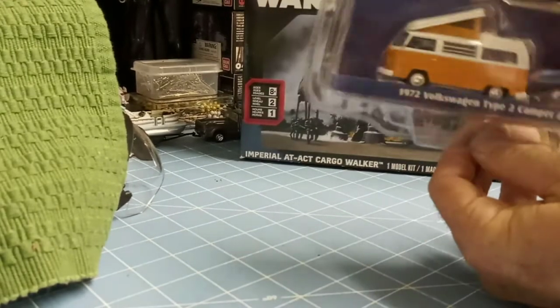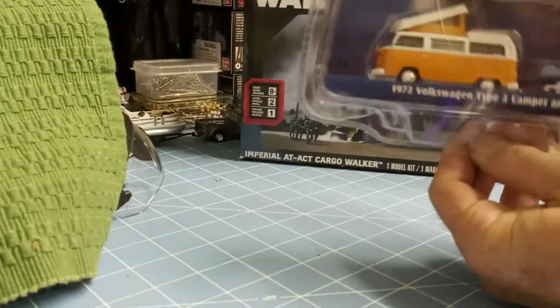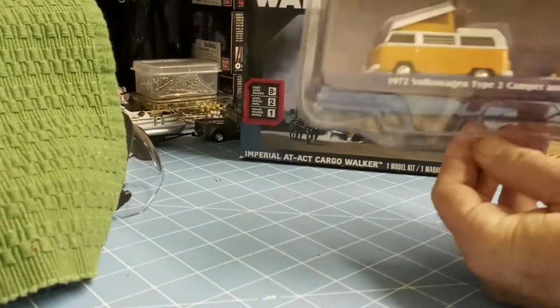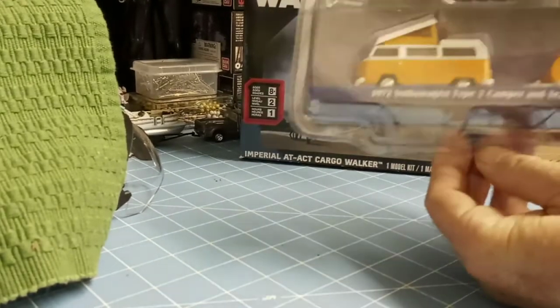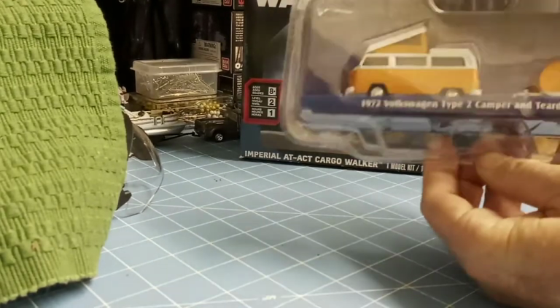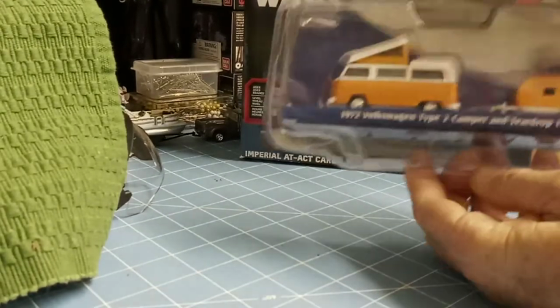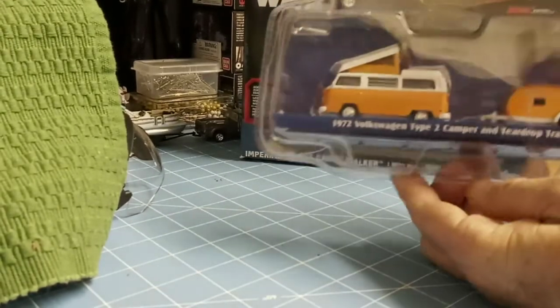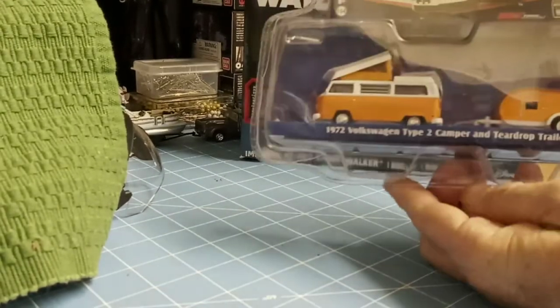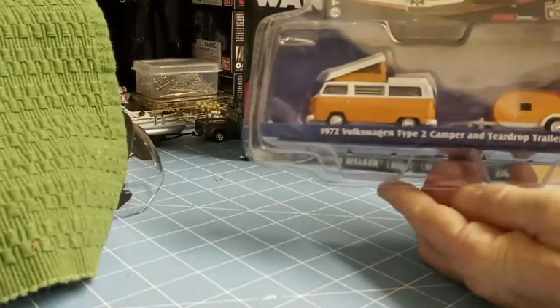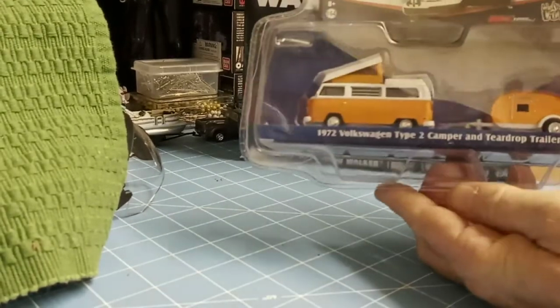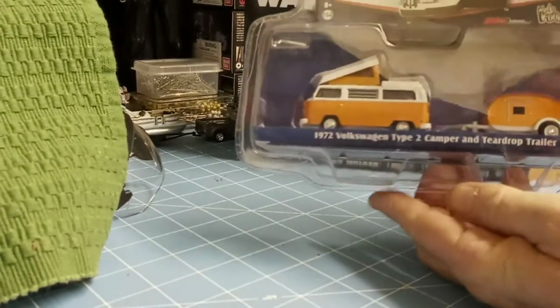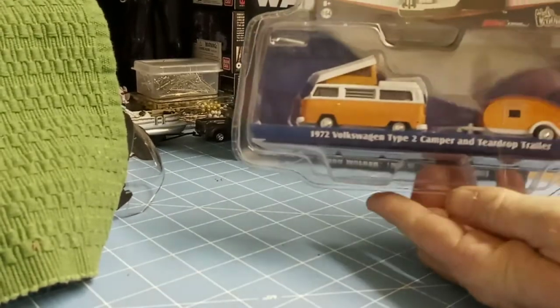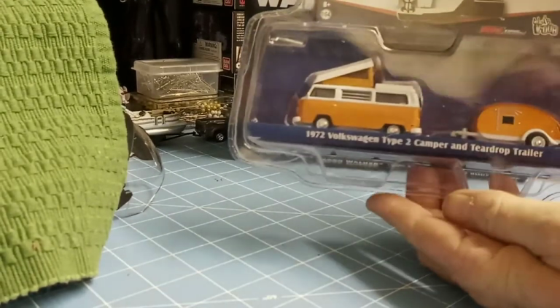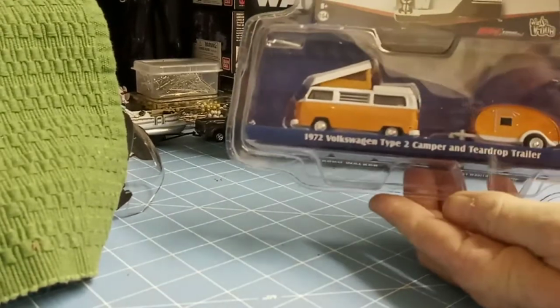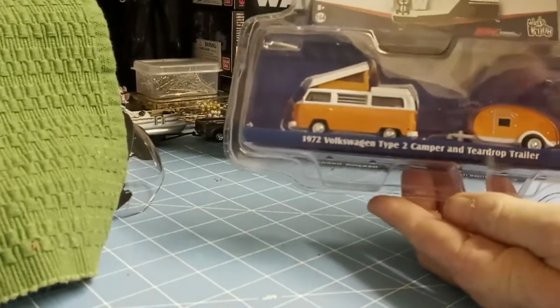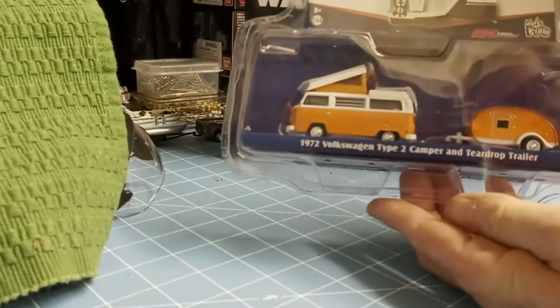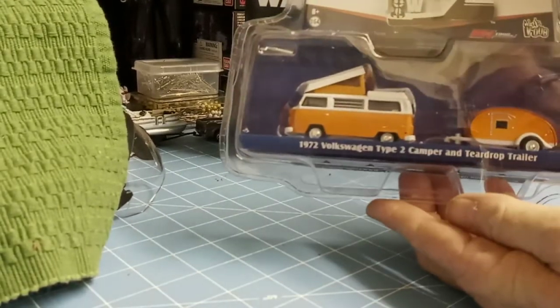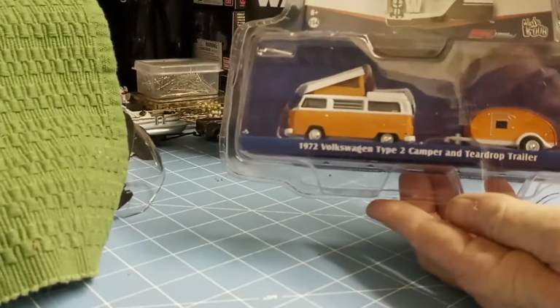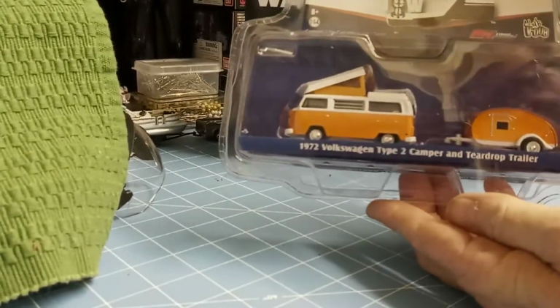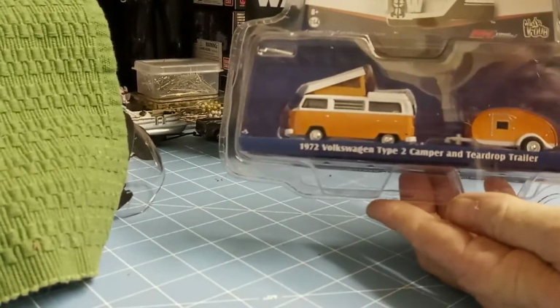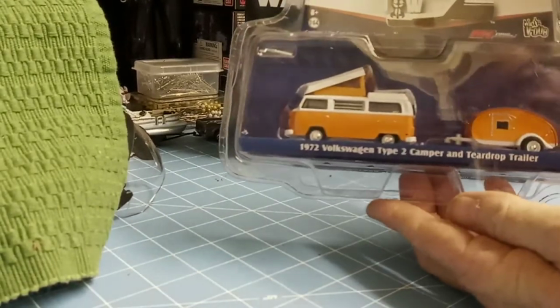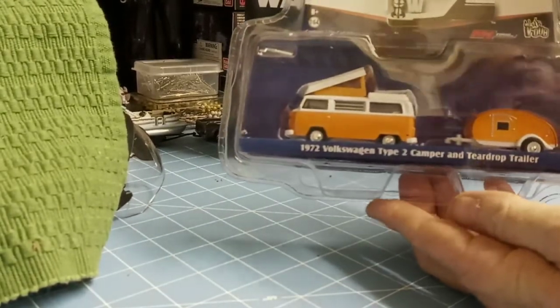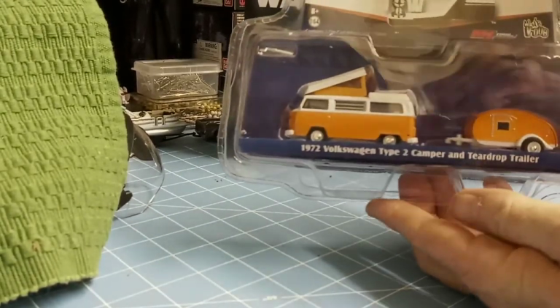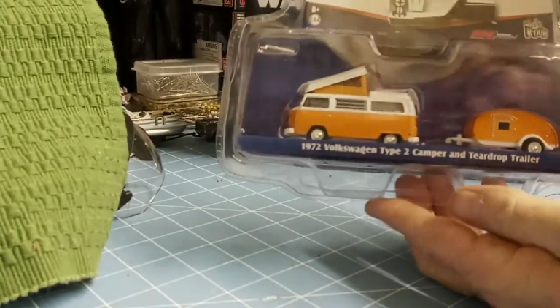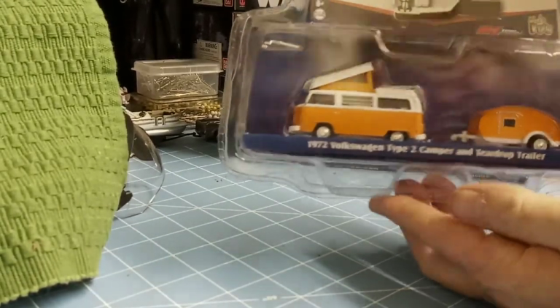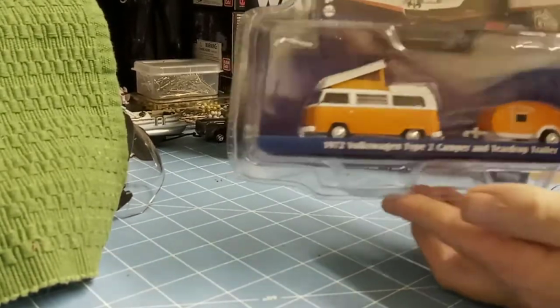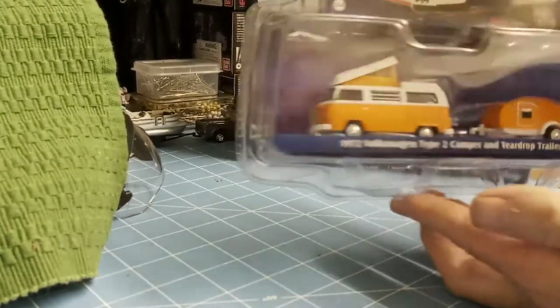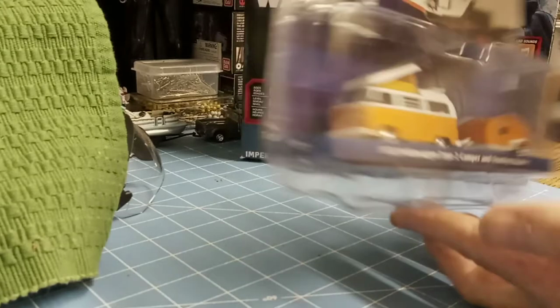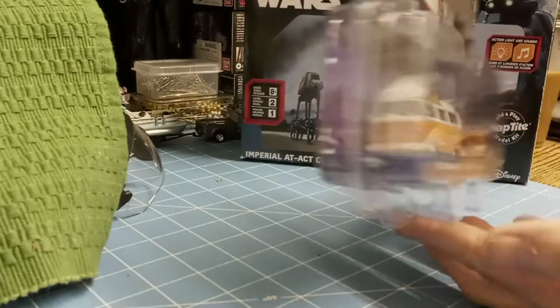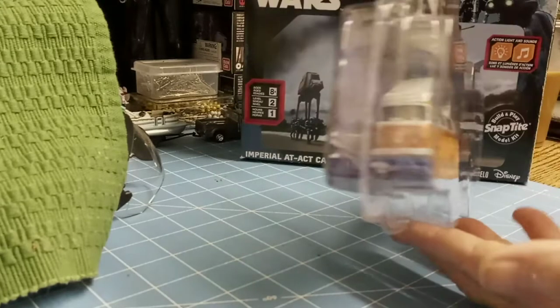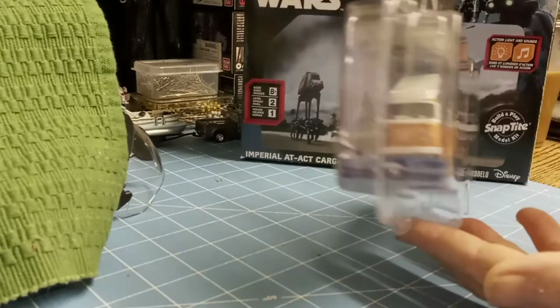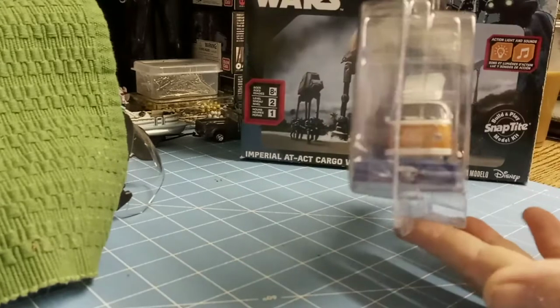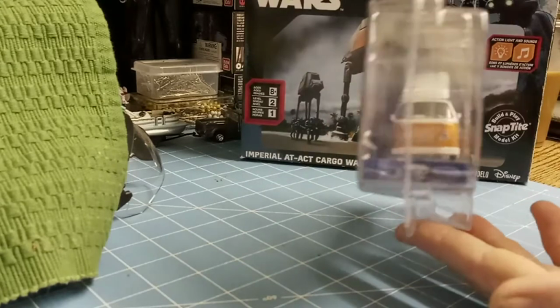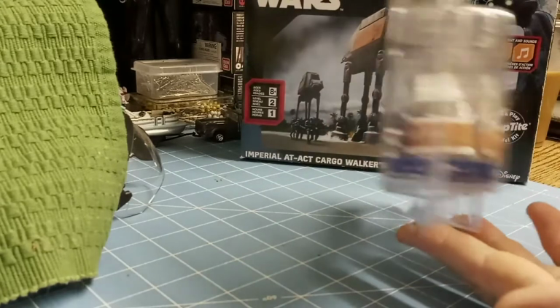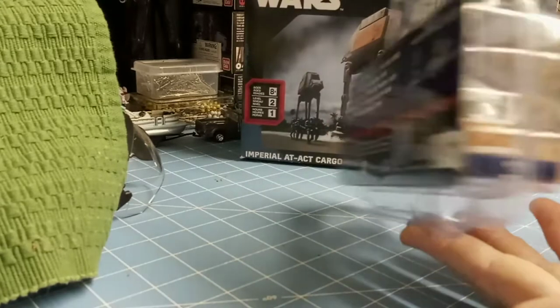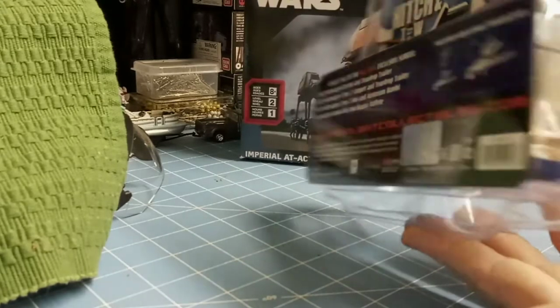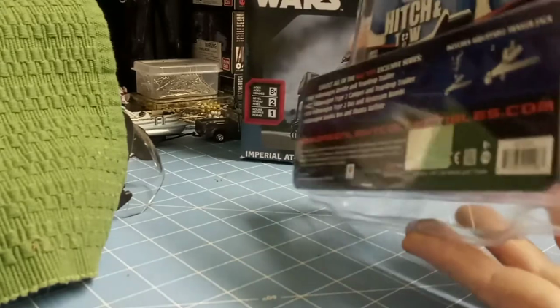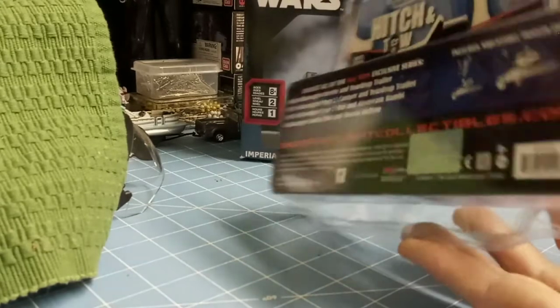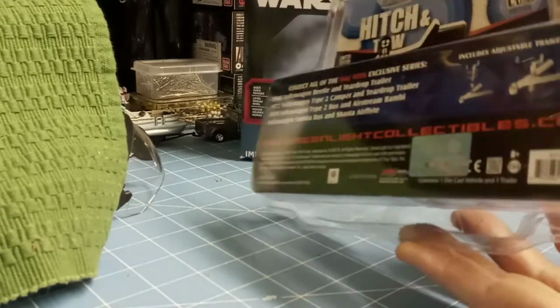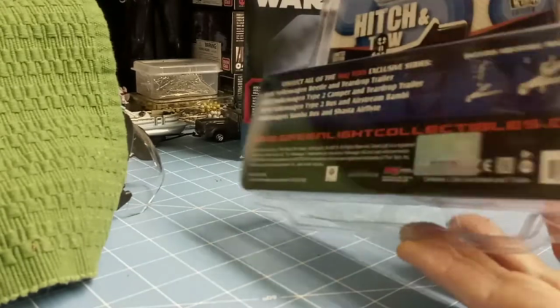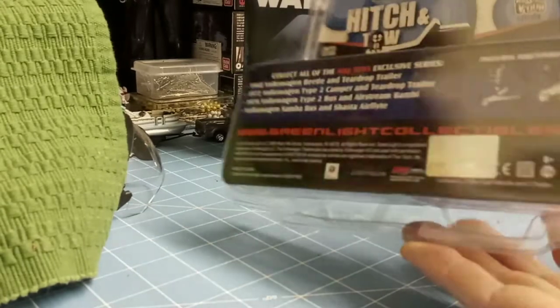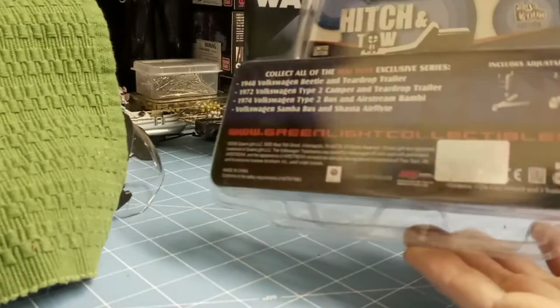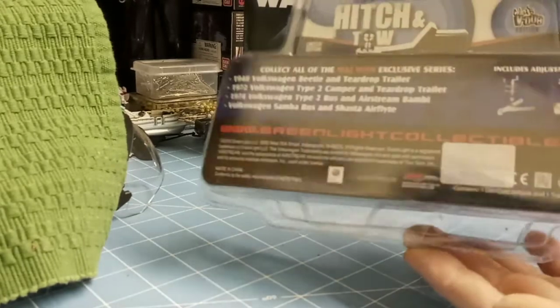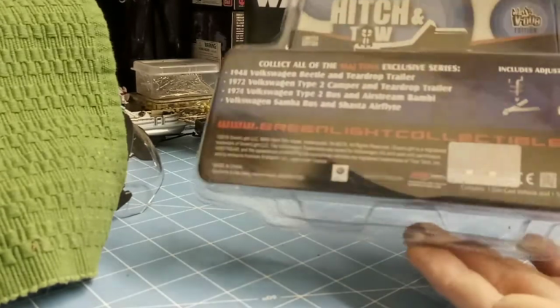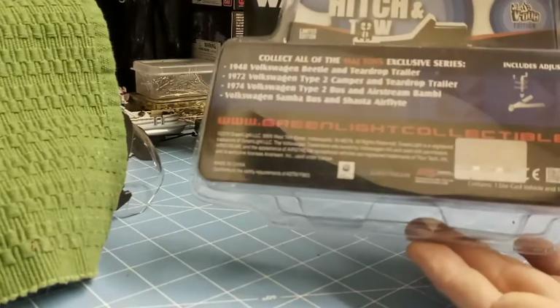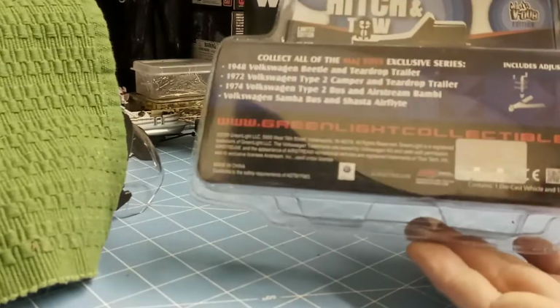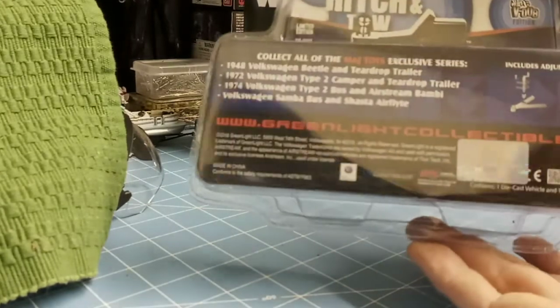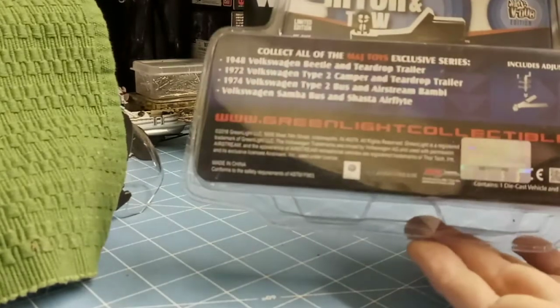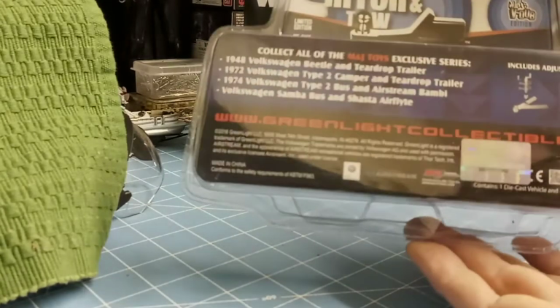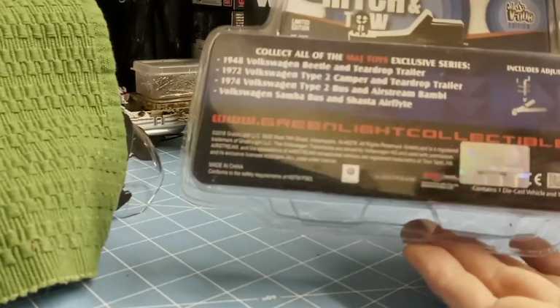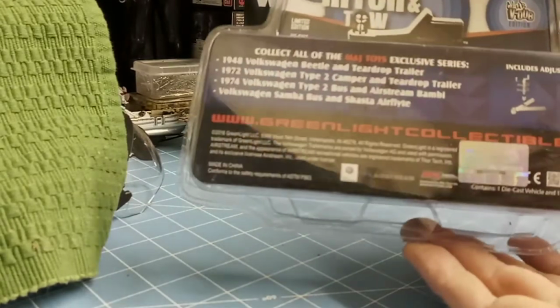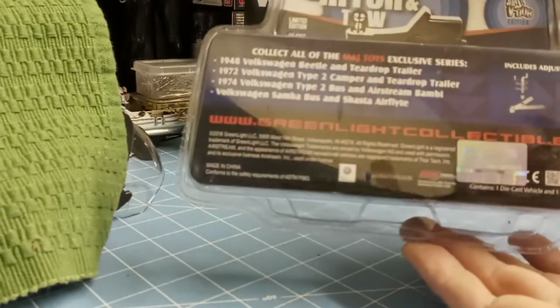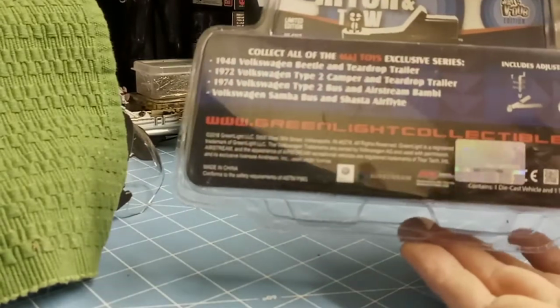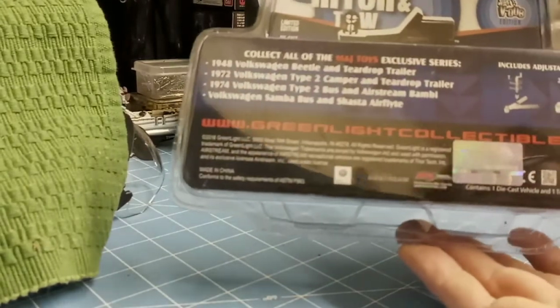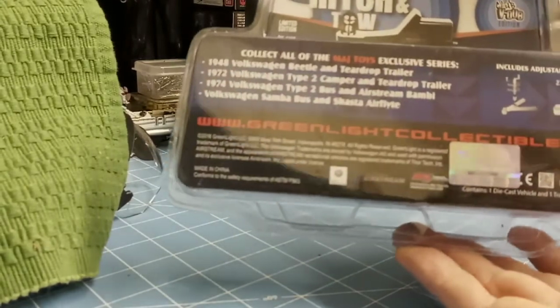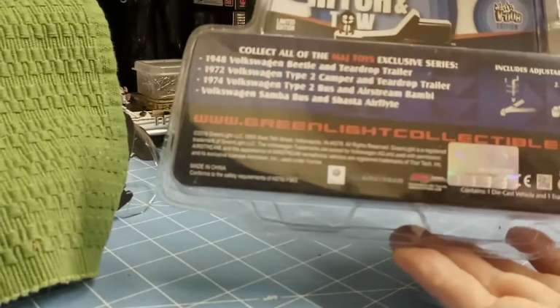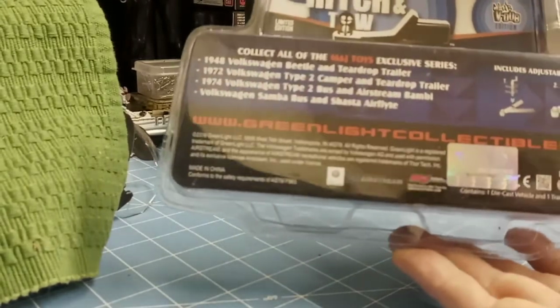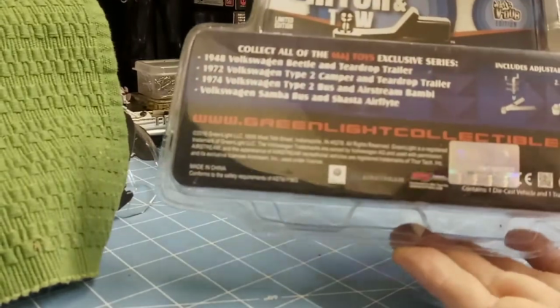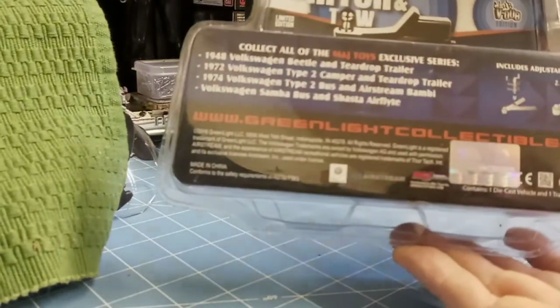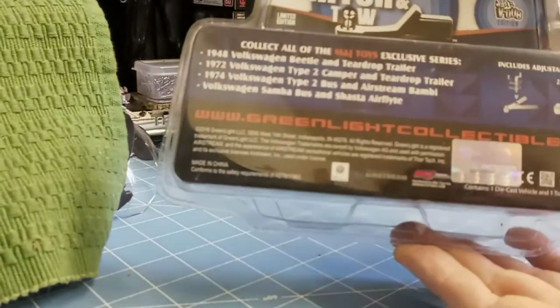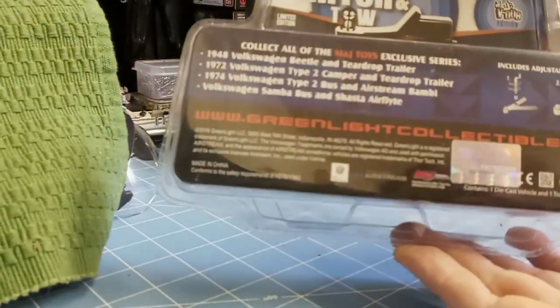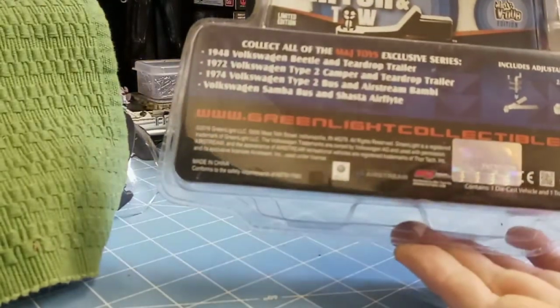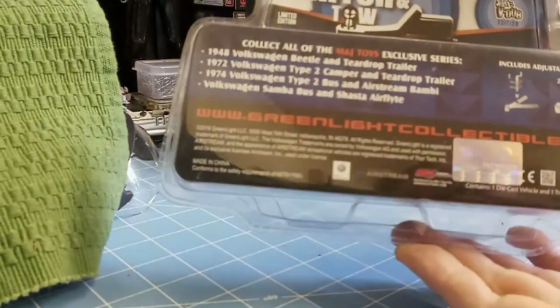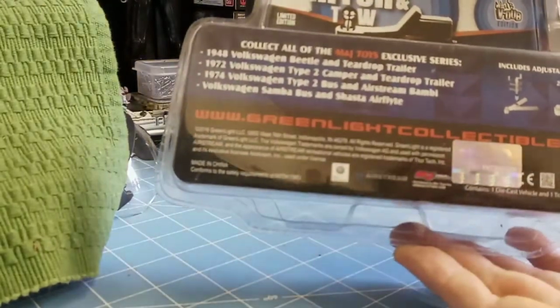Used to have one of these when I was younger. Surfed all of California in it. Really awesome. Love it.